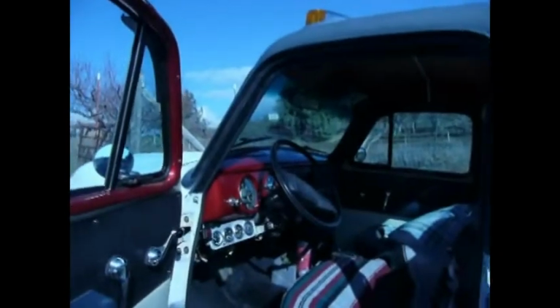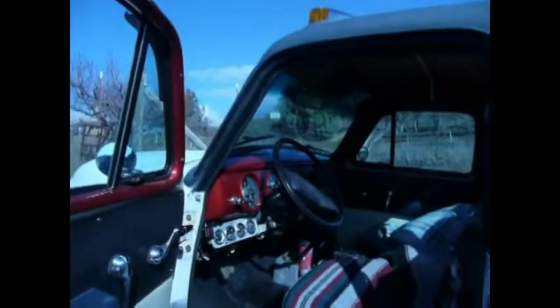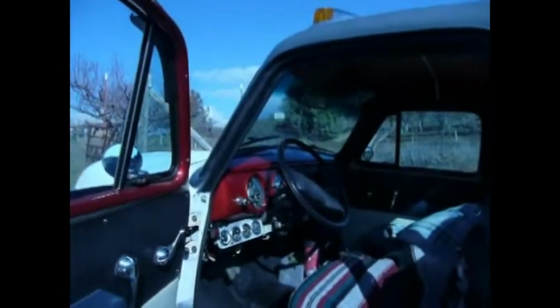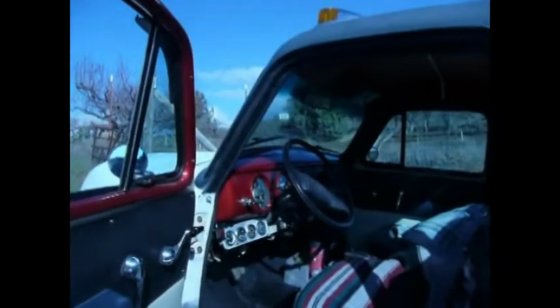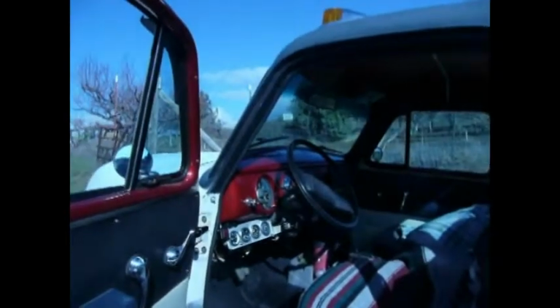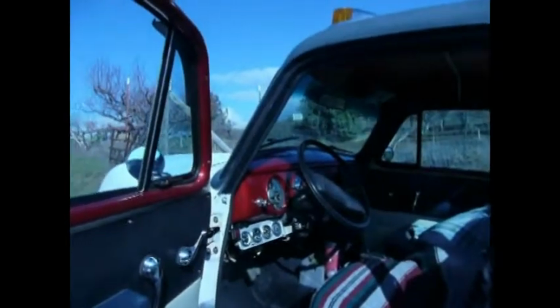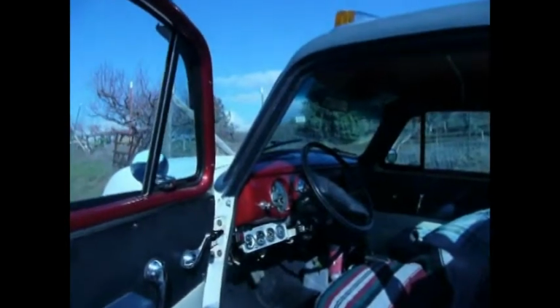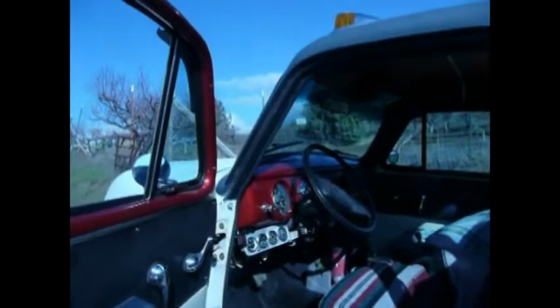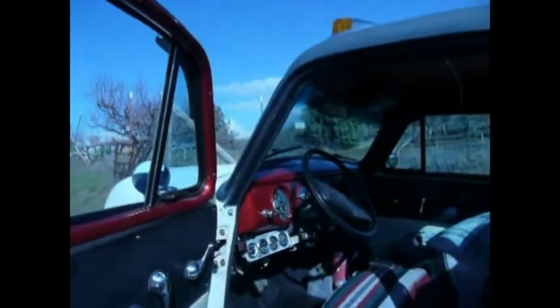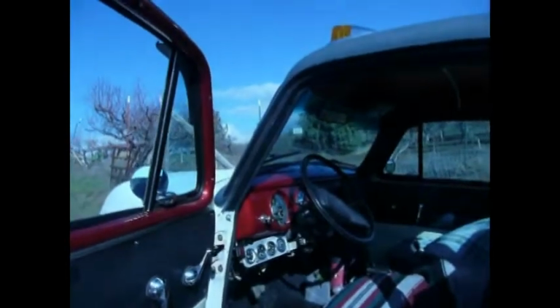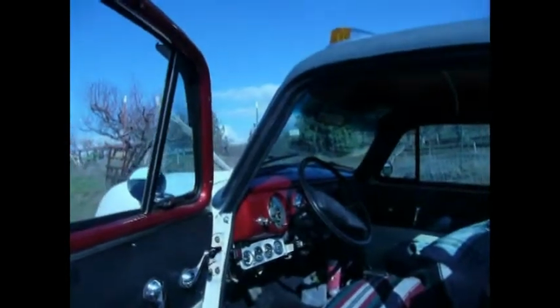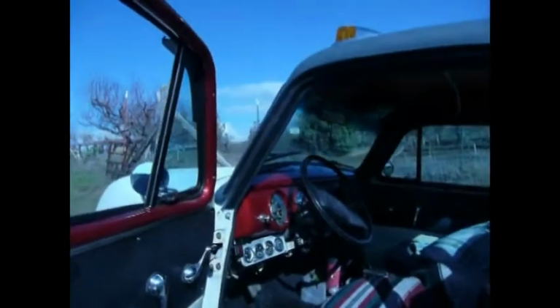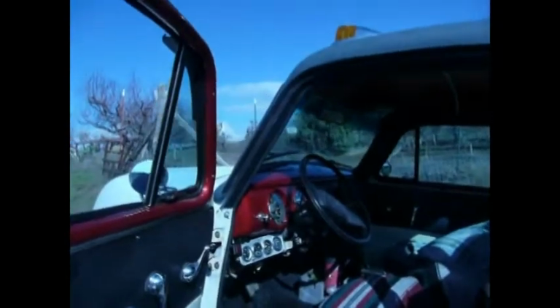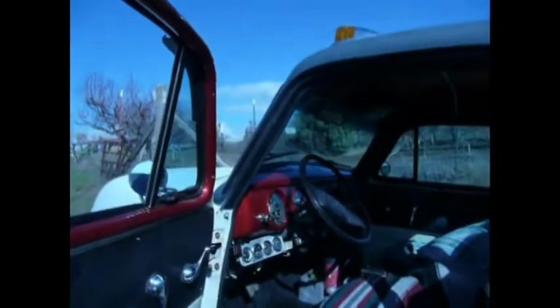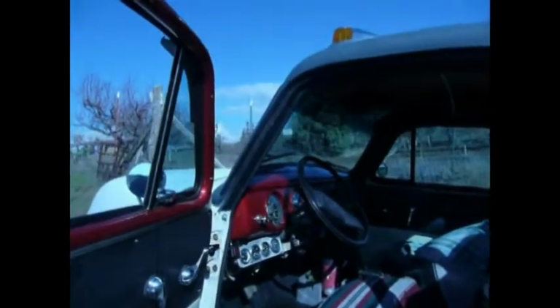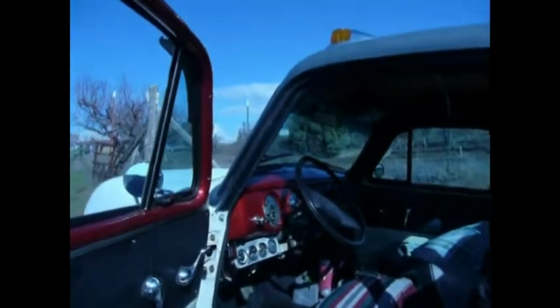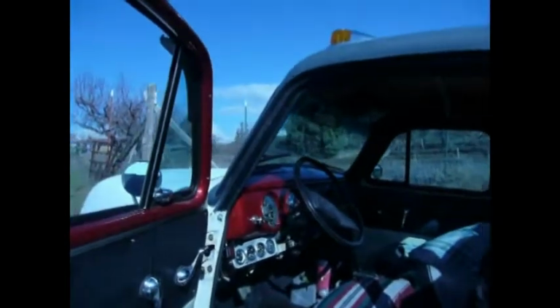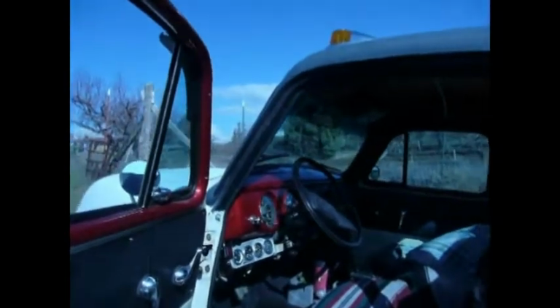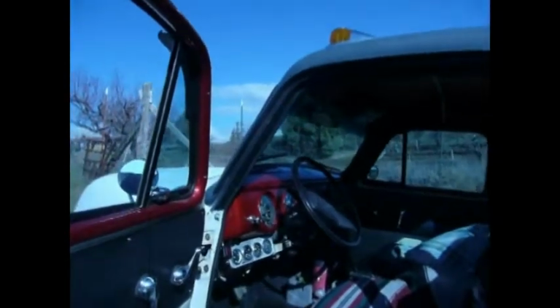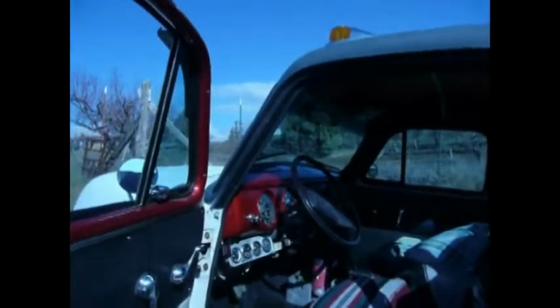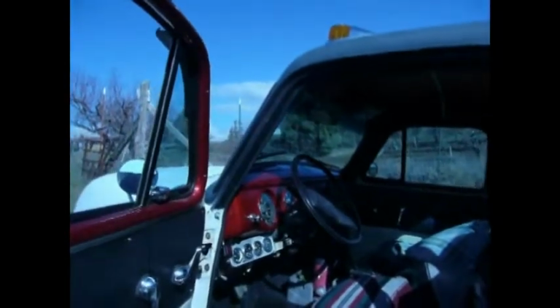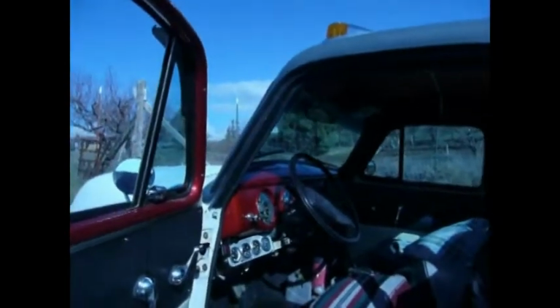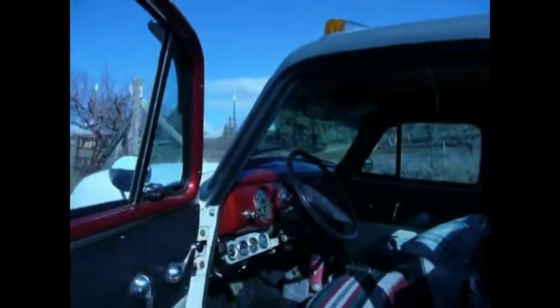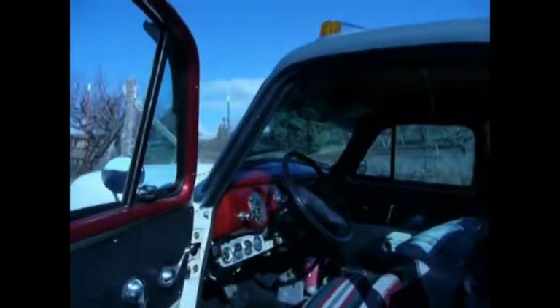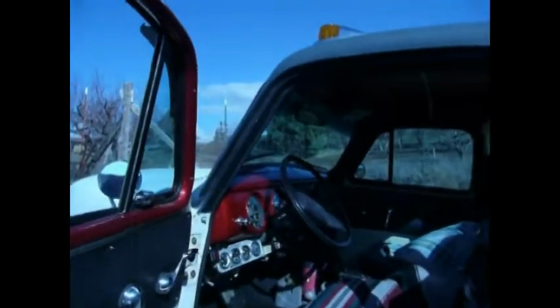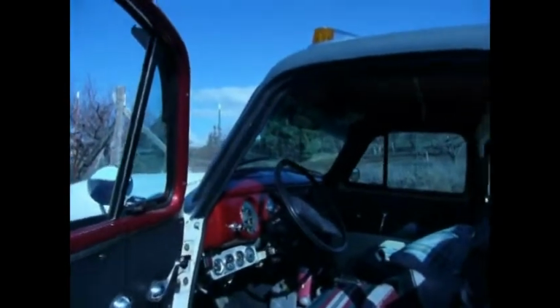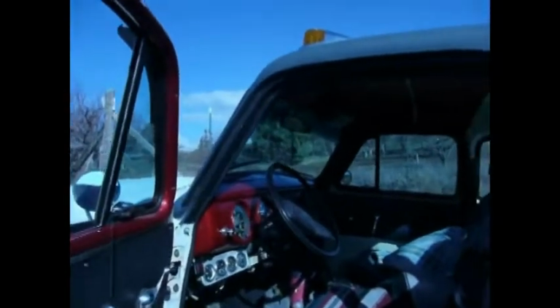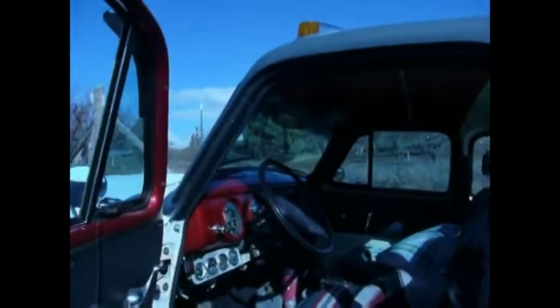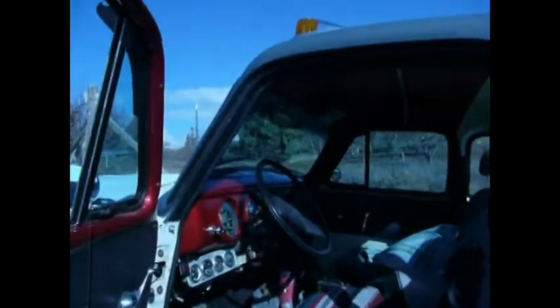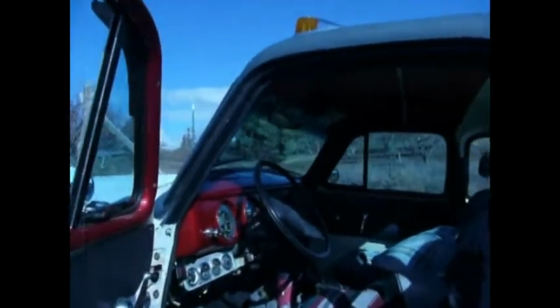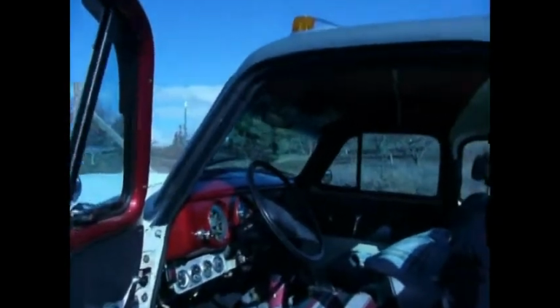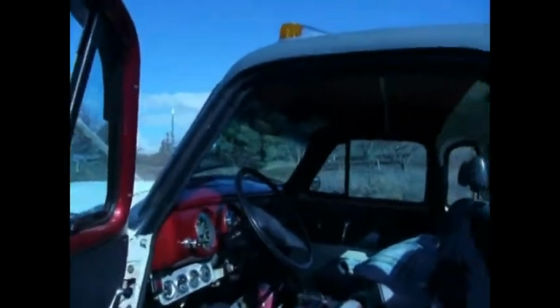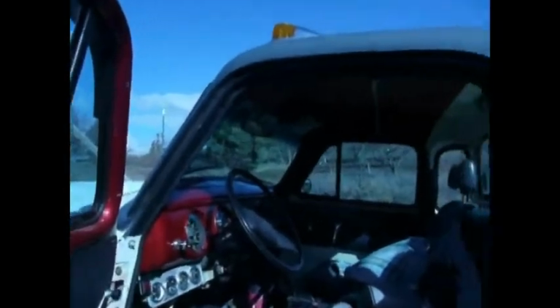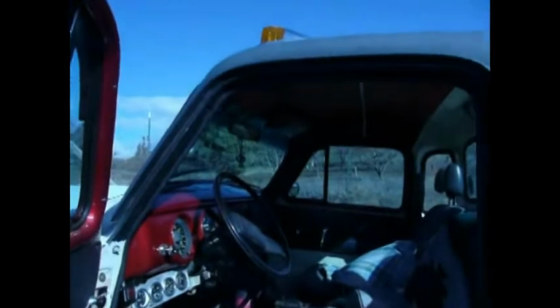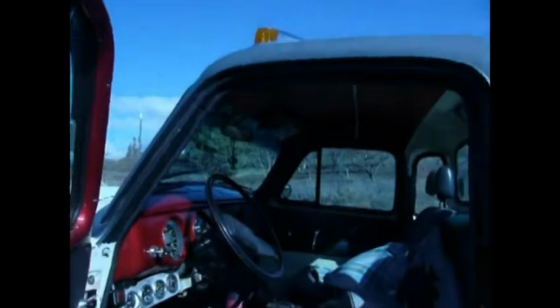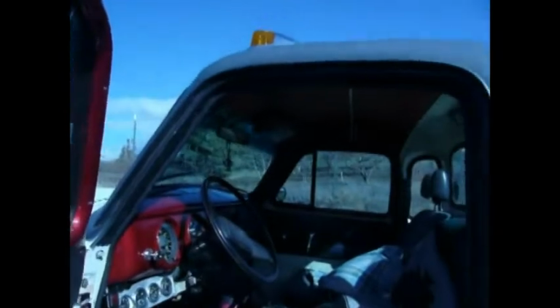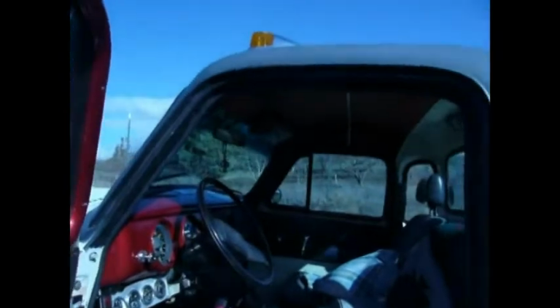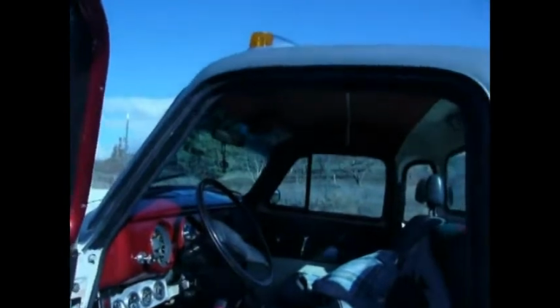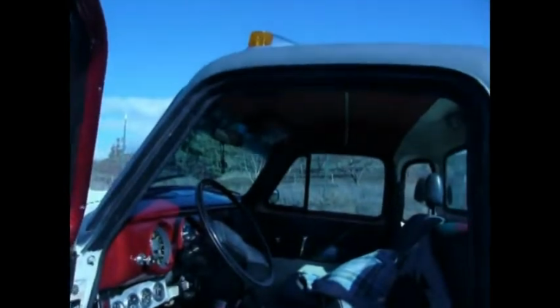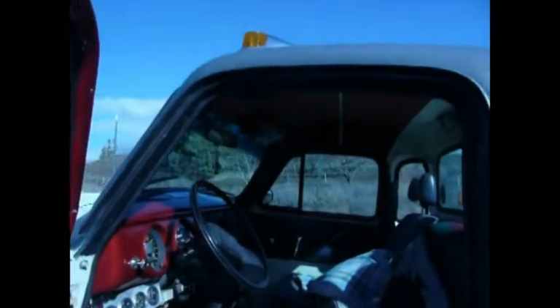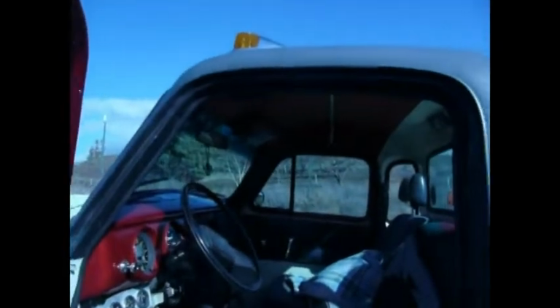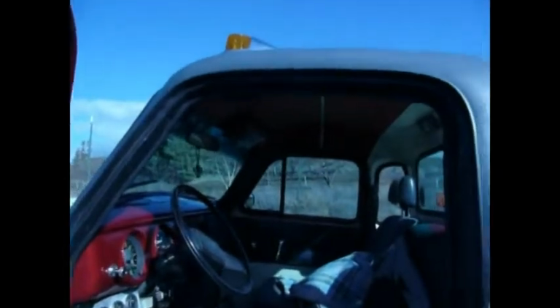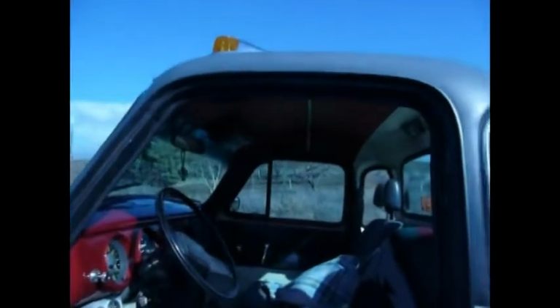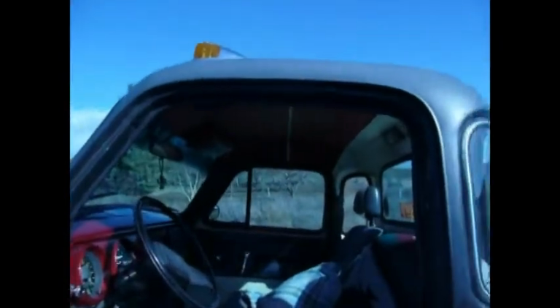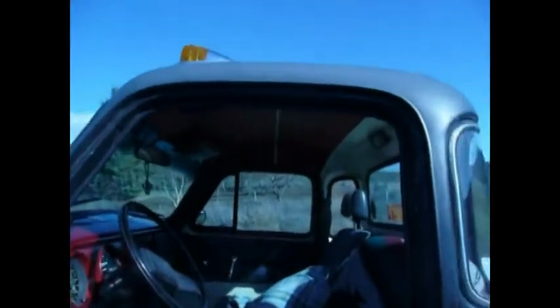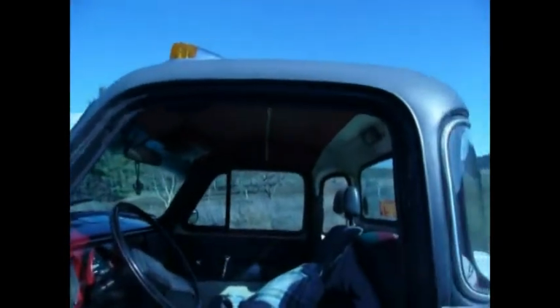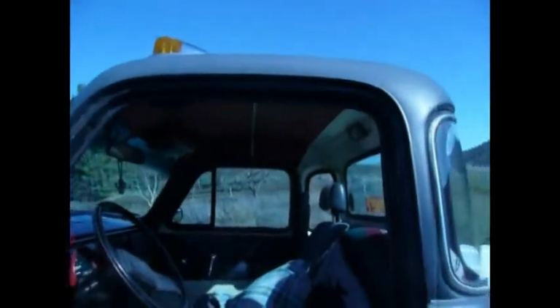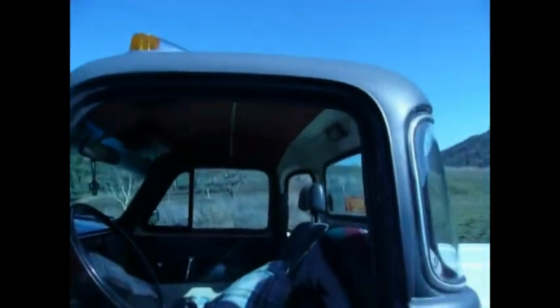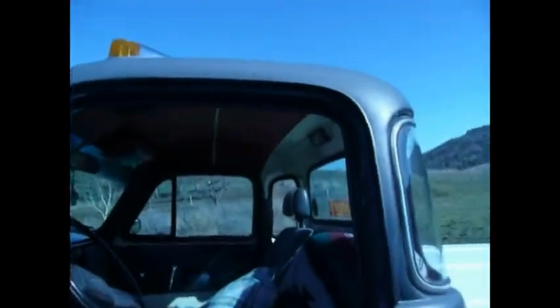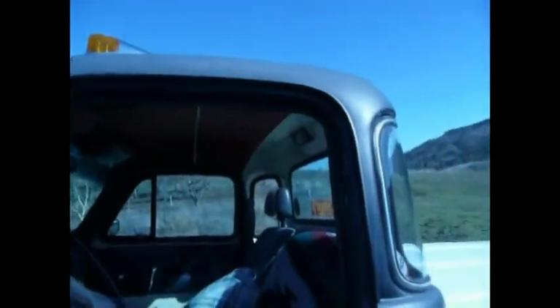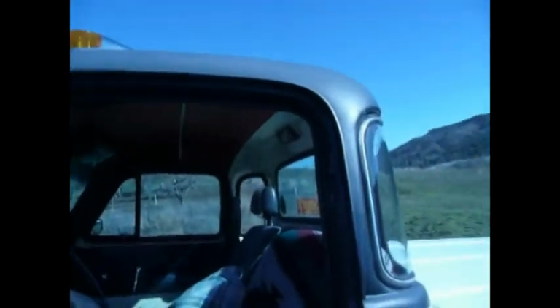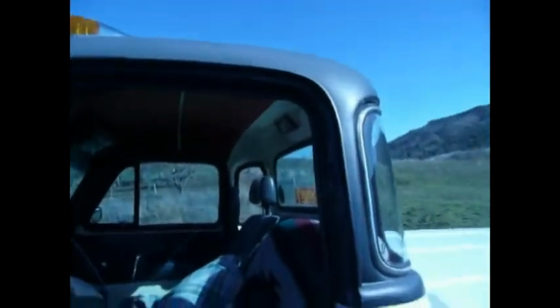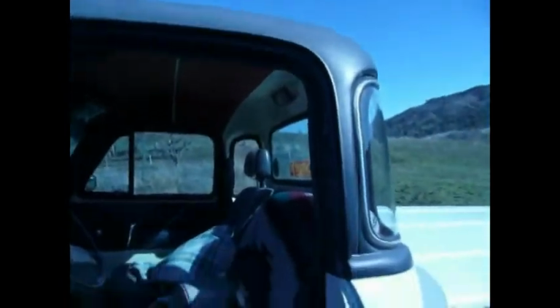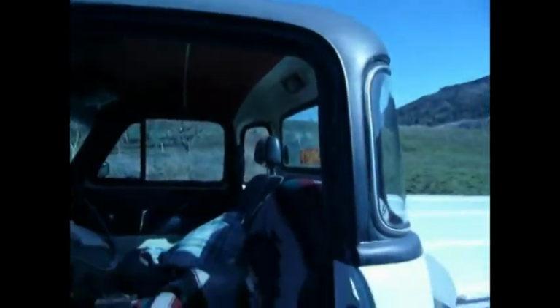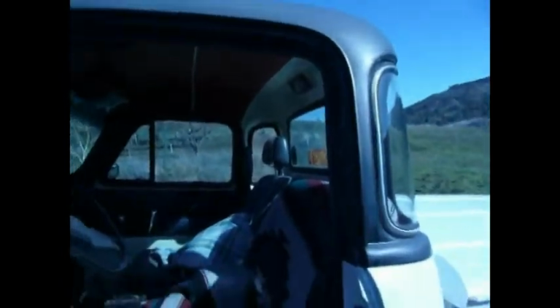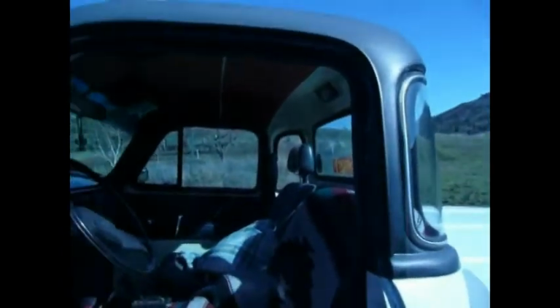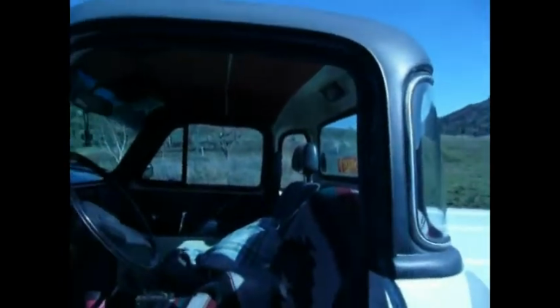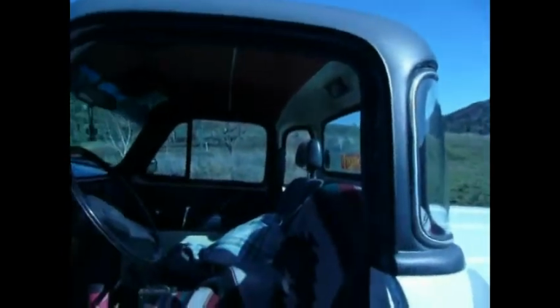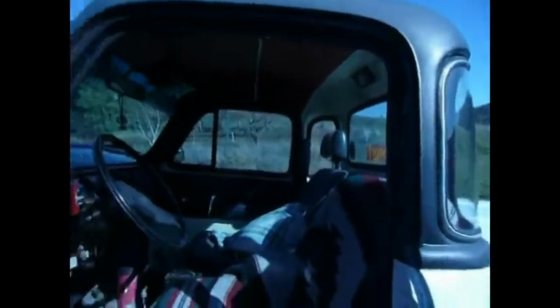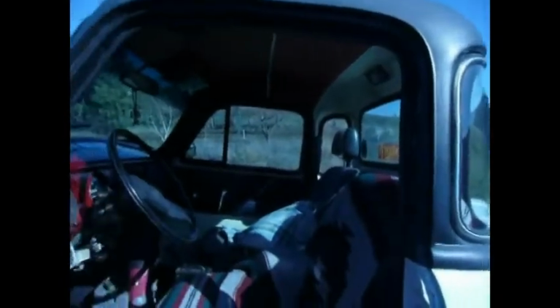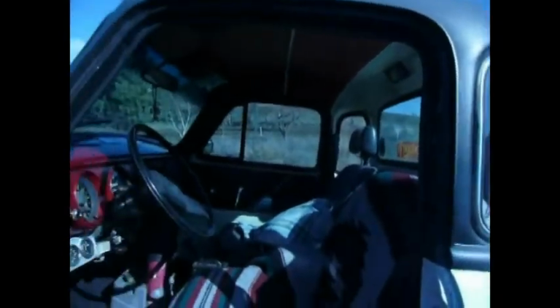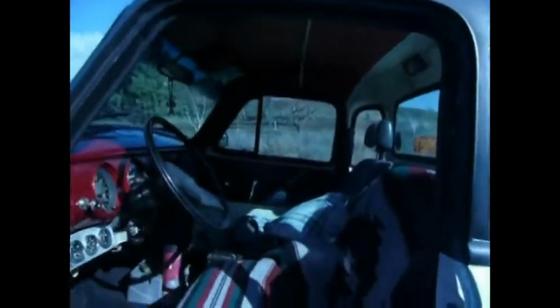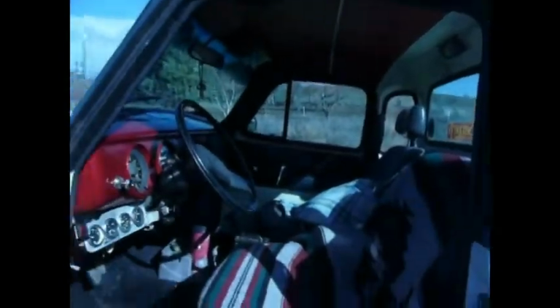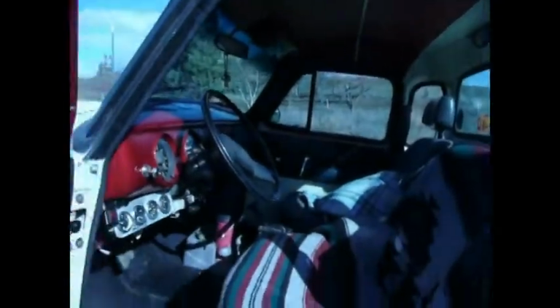This is the interior of the truck. It's not quite completed yet, but I've got a little ways to go on it.